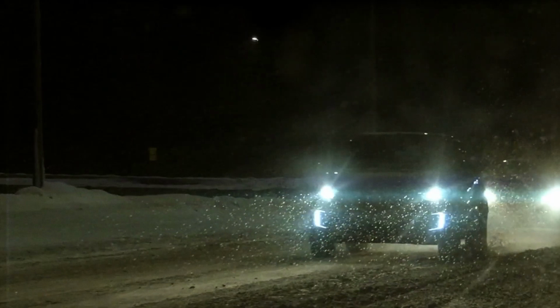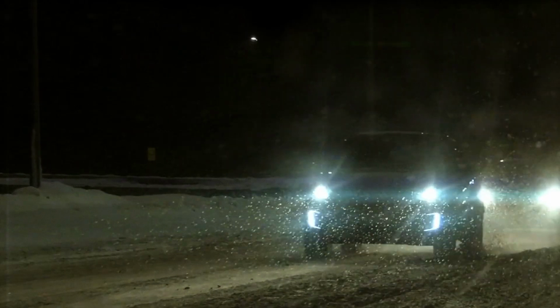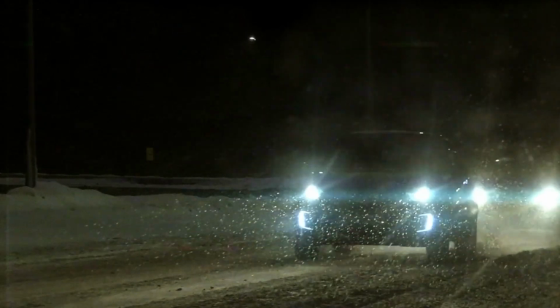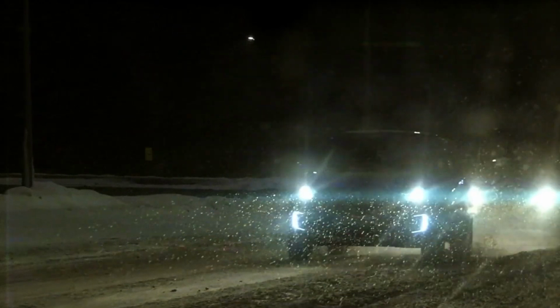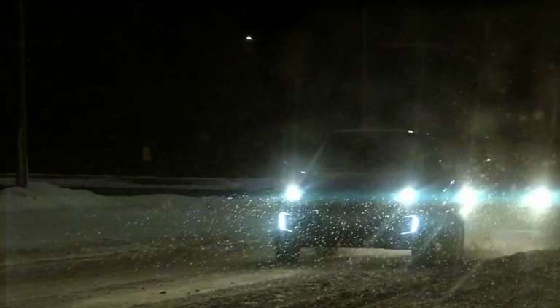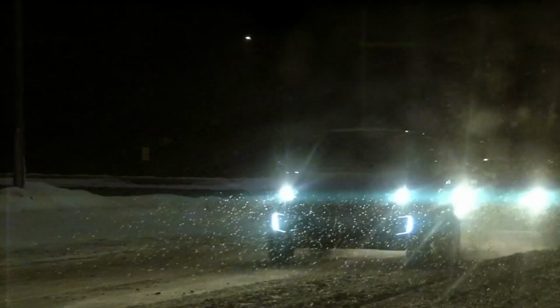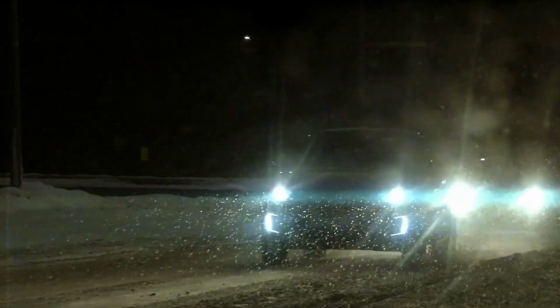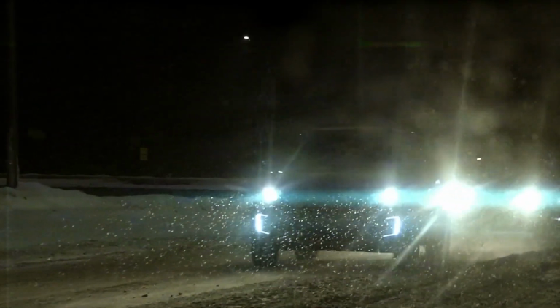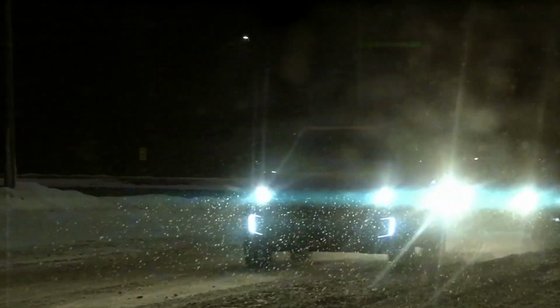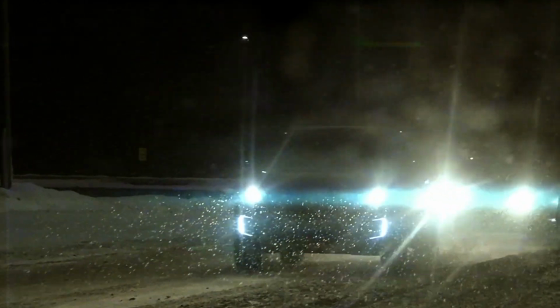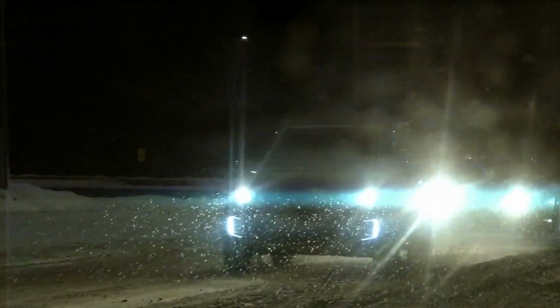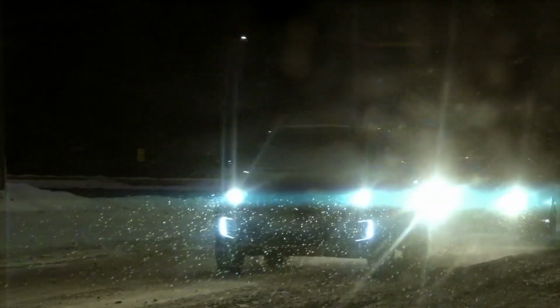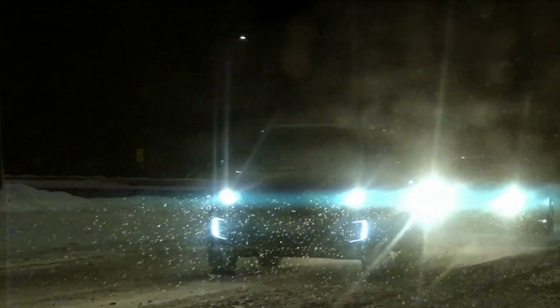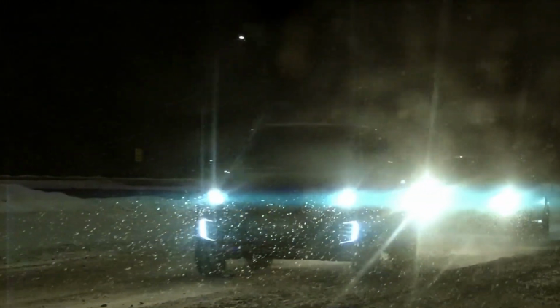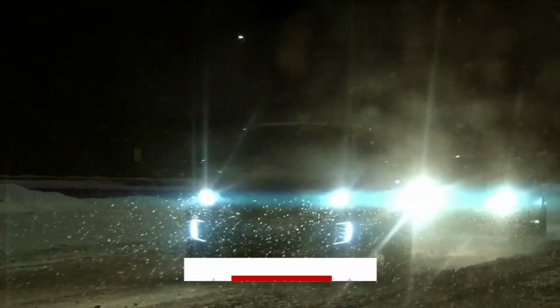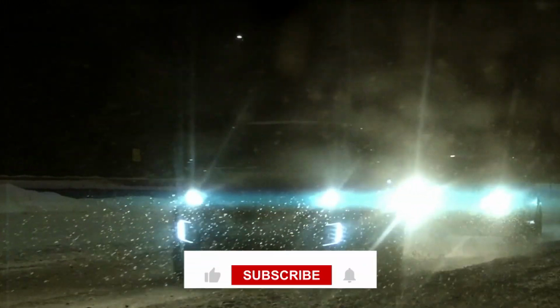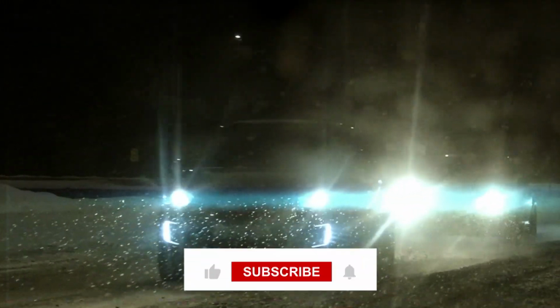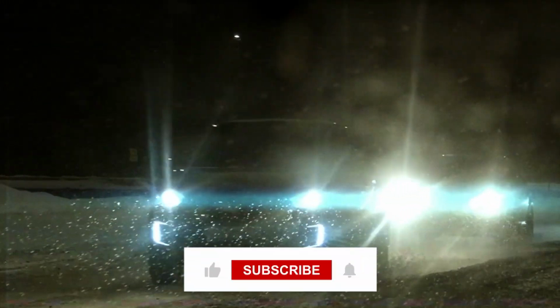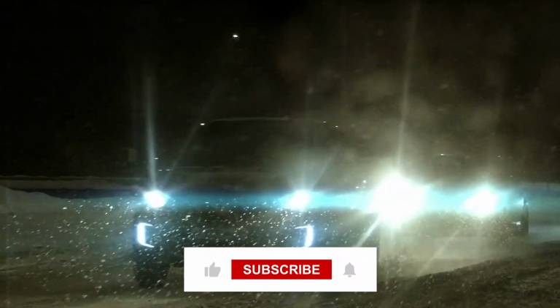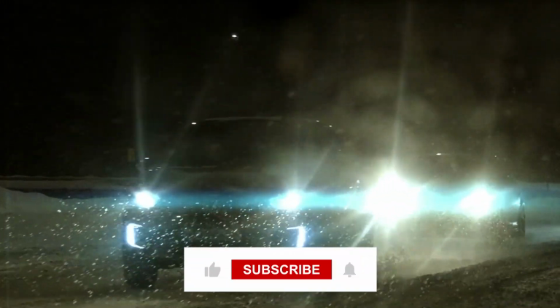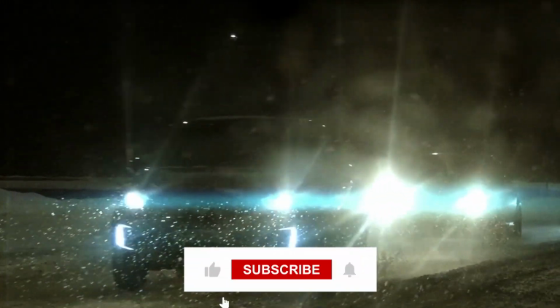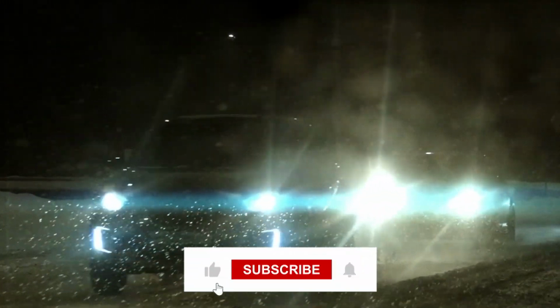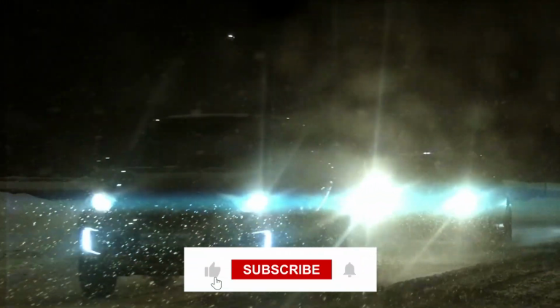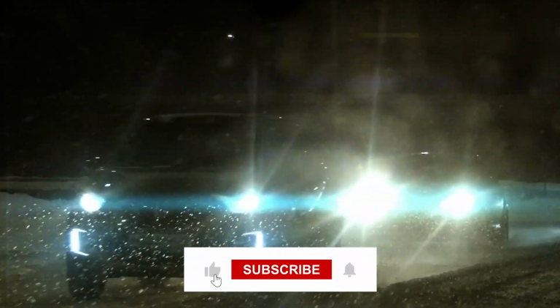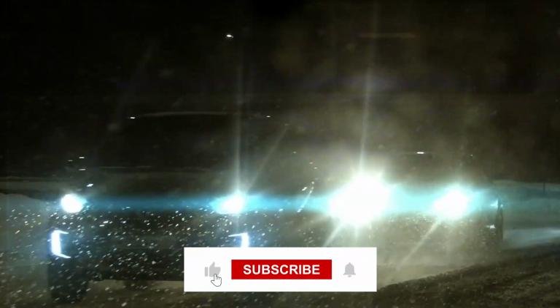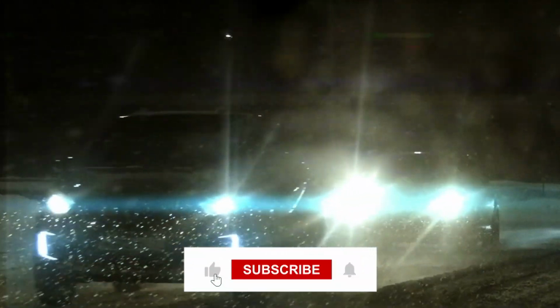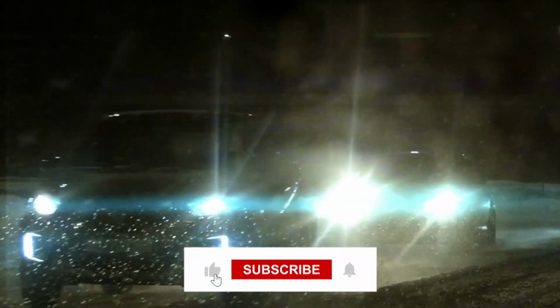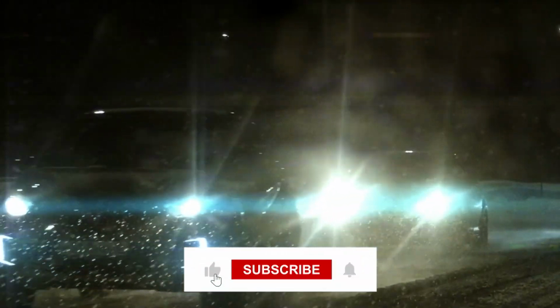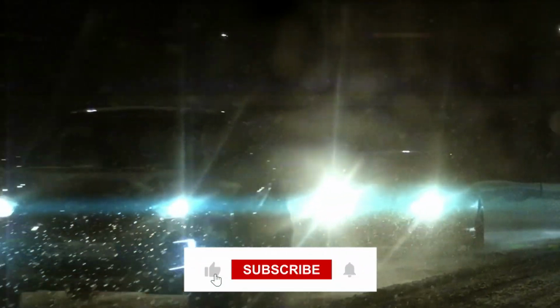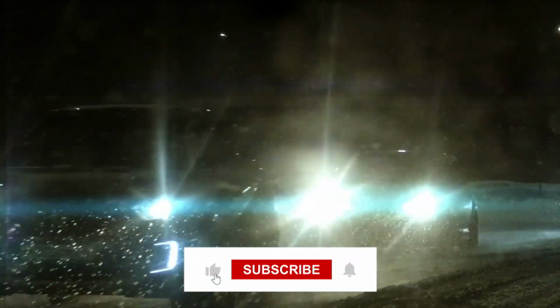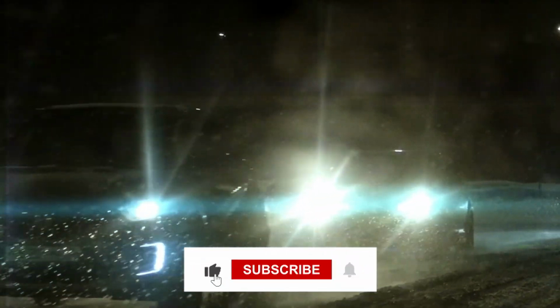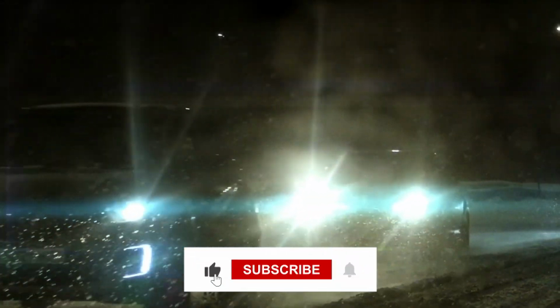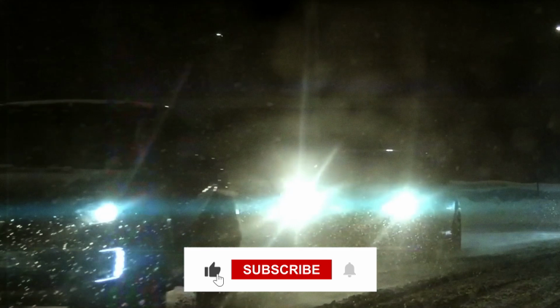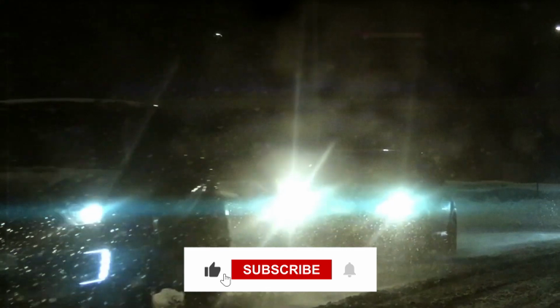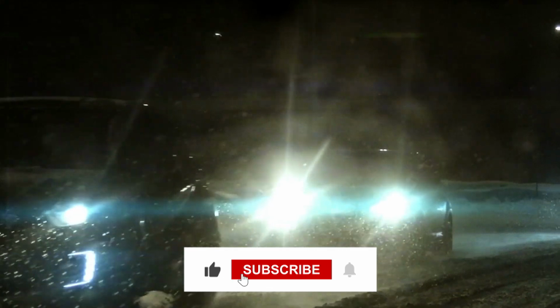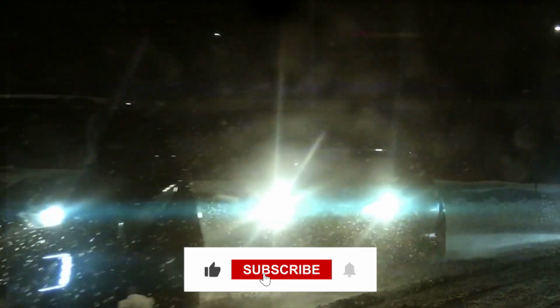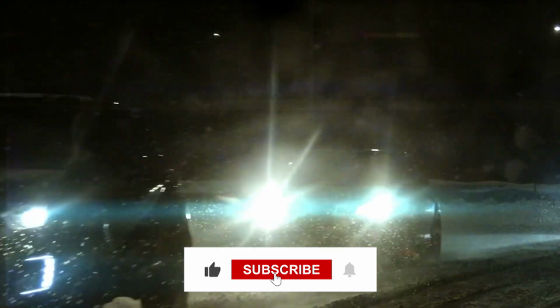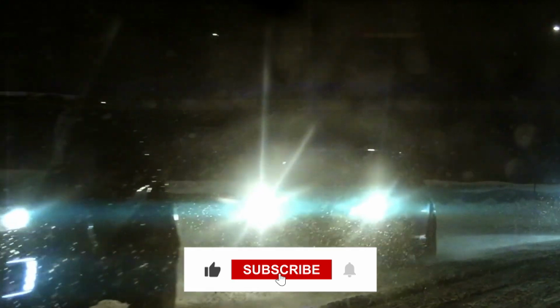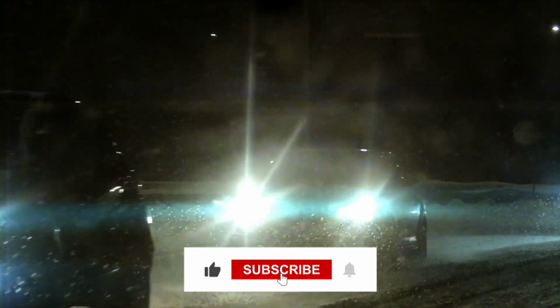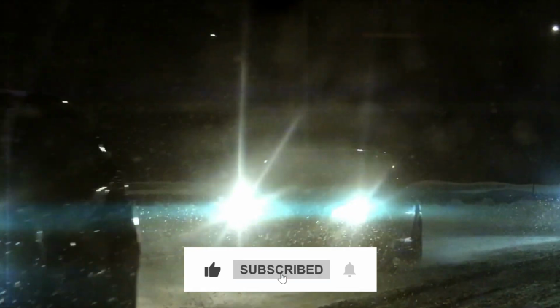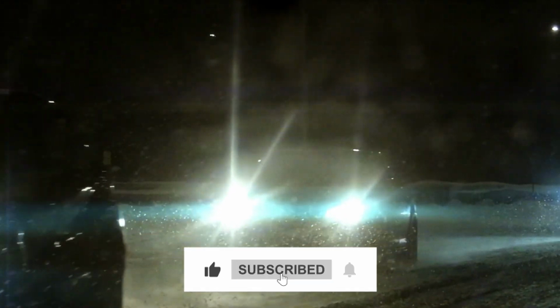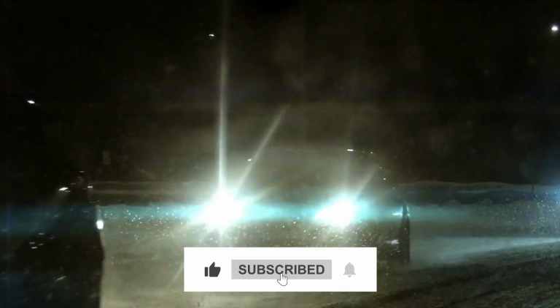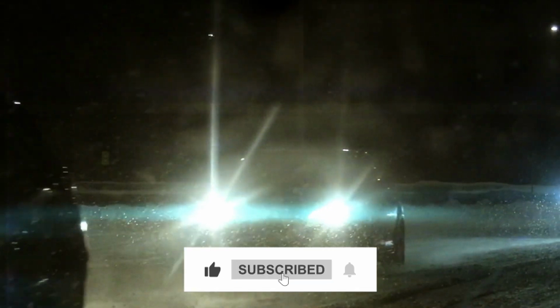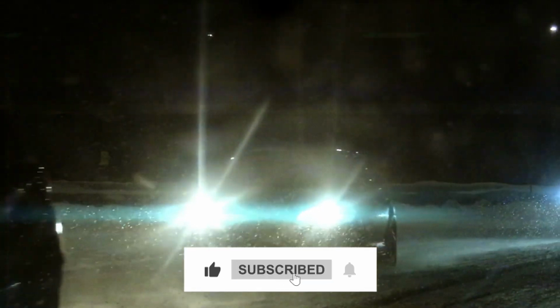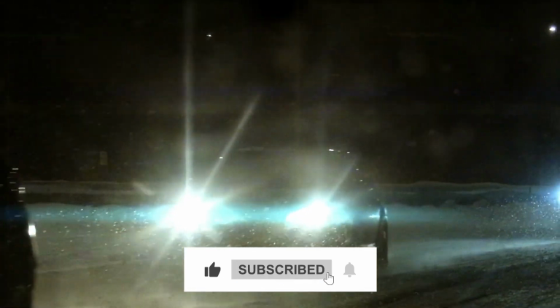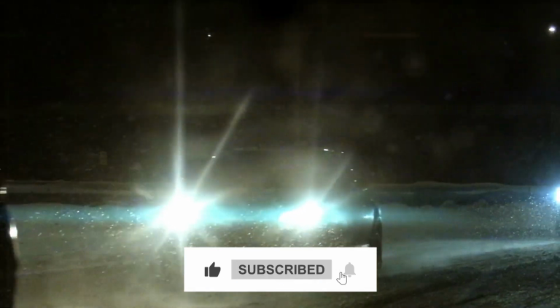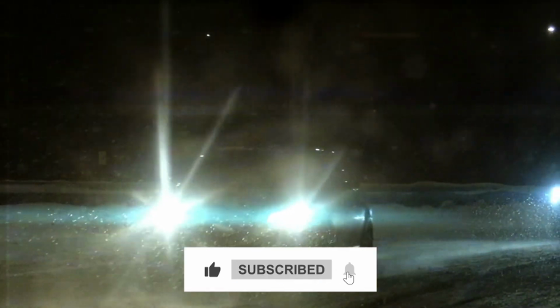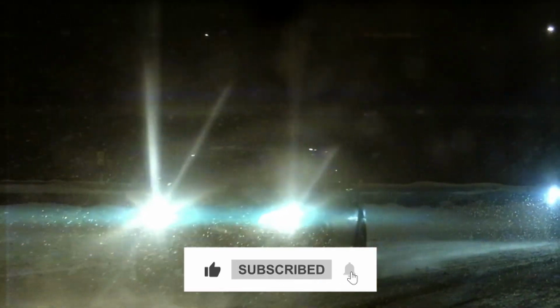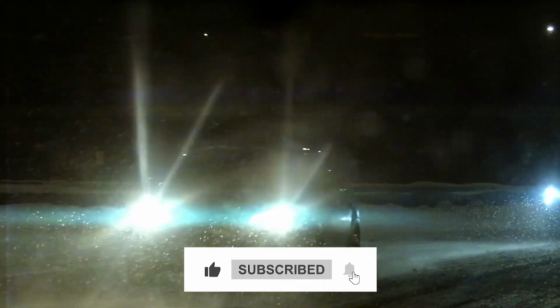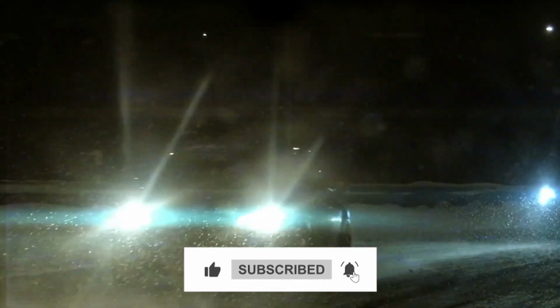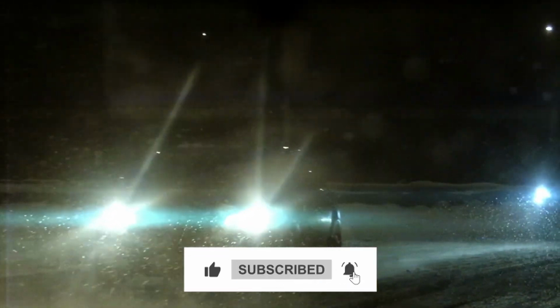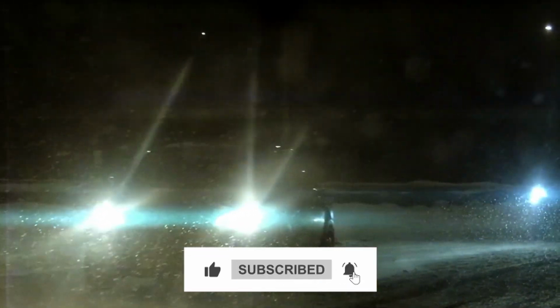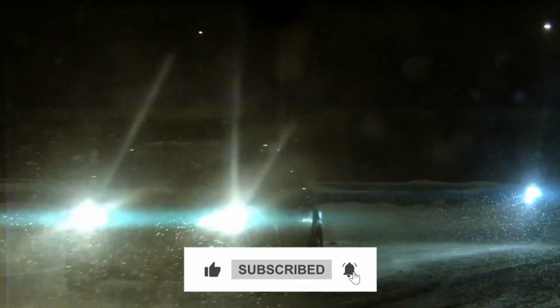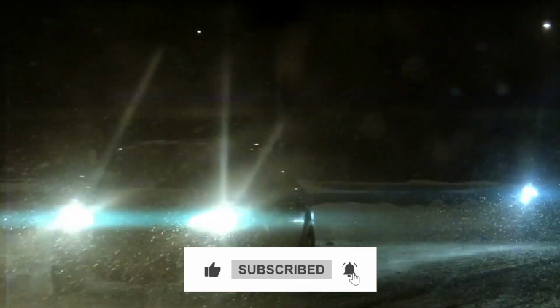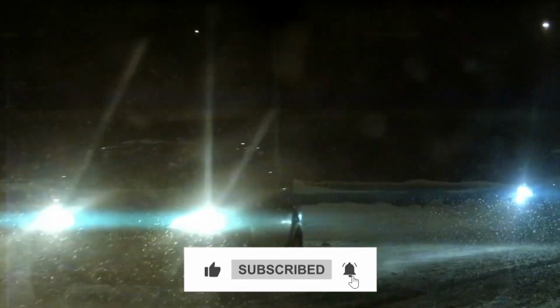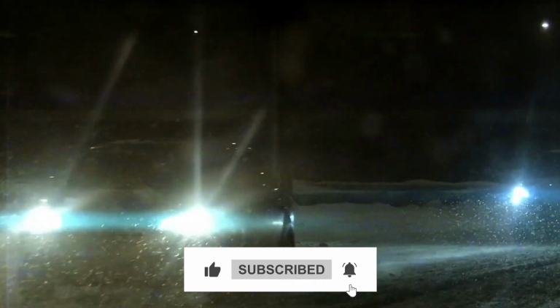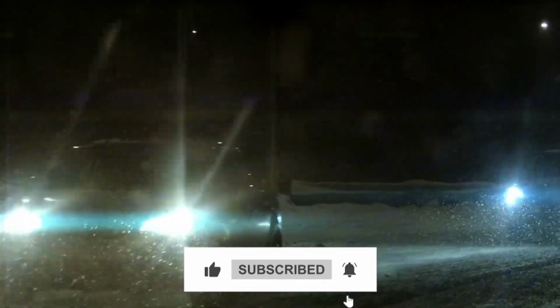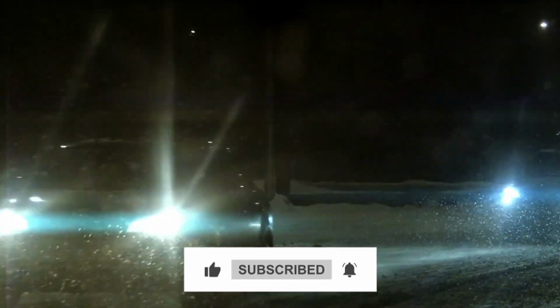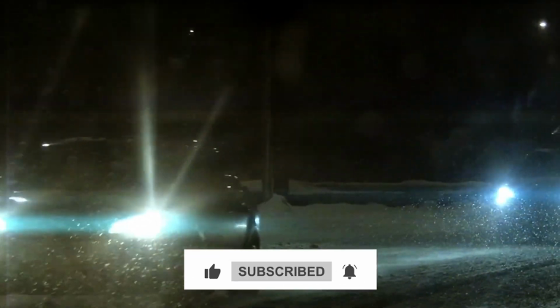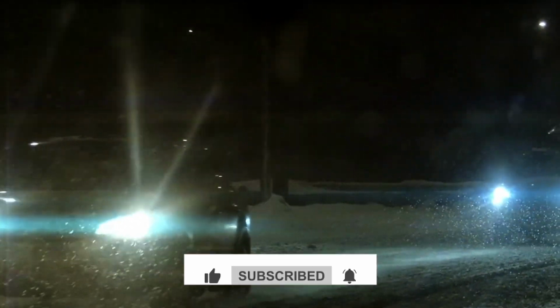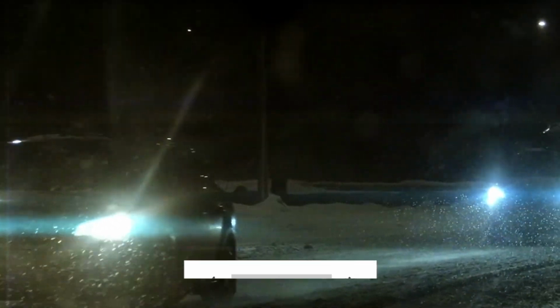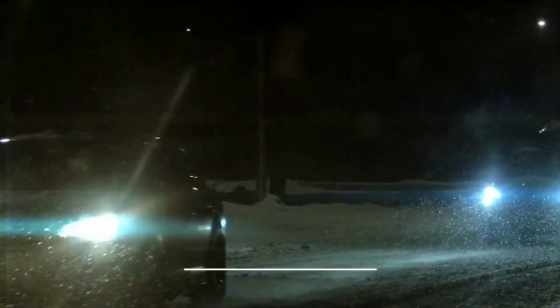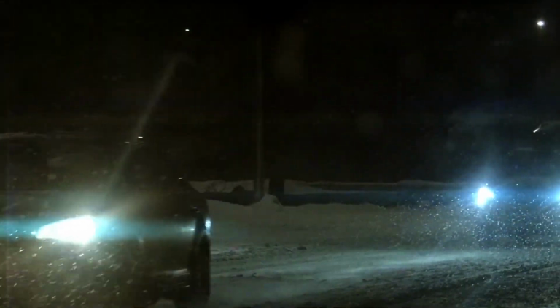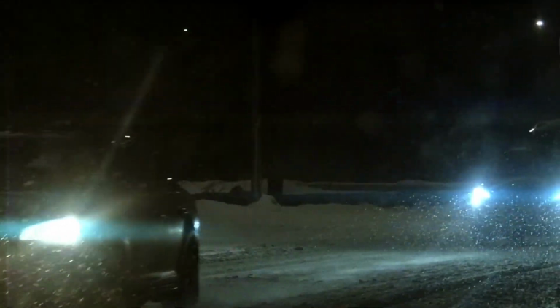That's a wrap for this video. If you enjoyed it, make sure to subscribe to our channel, like the video, and share your thoughts in the comments below.